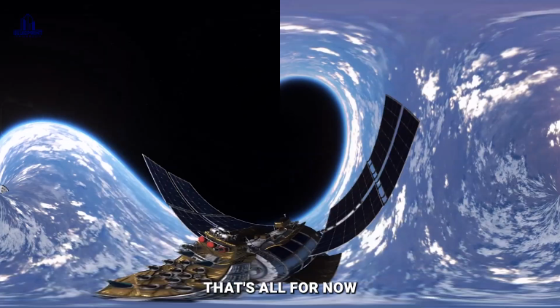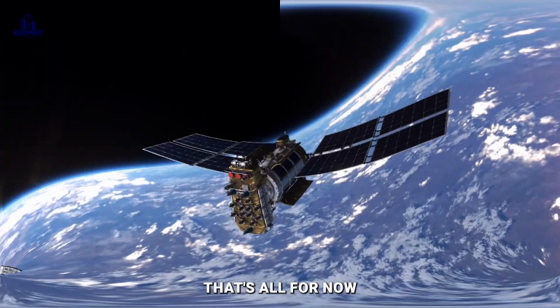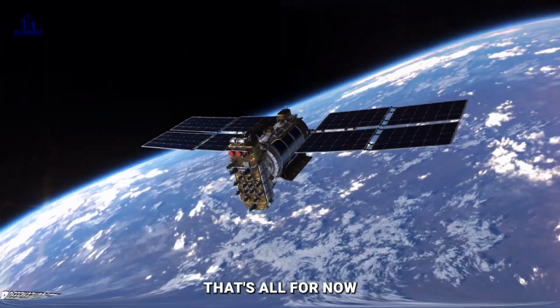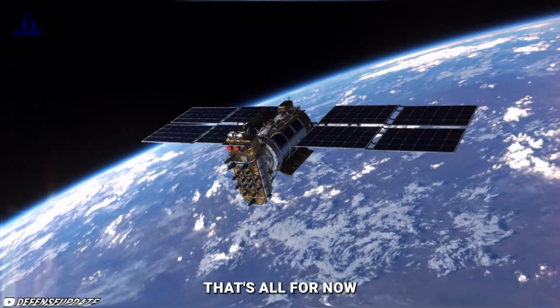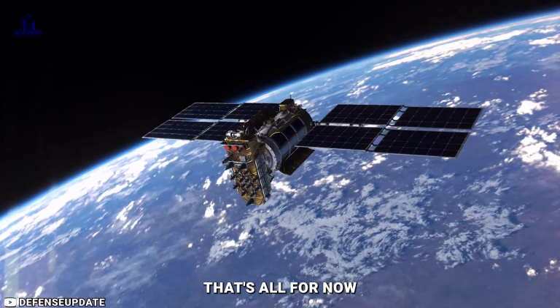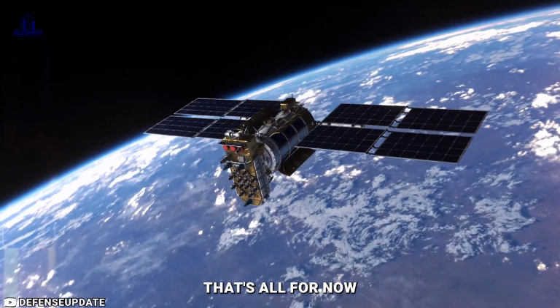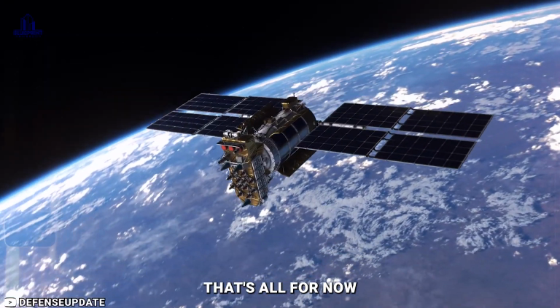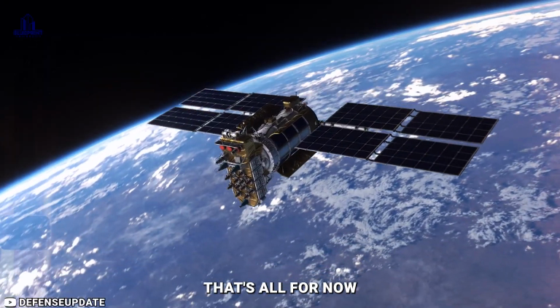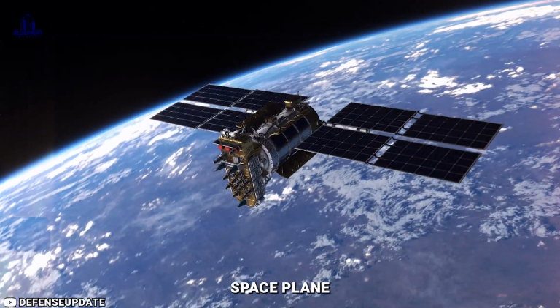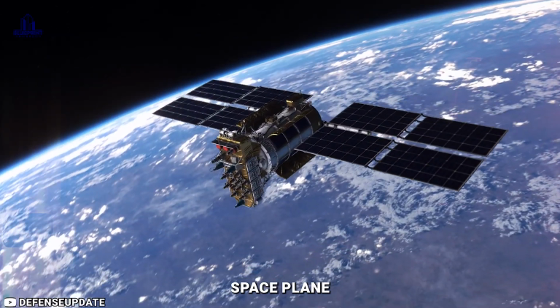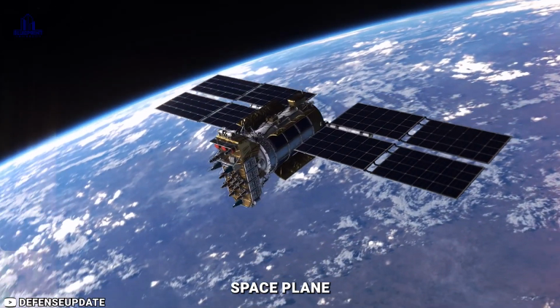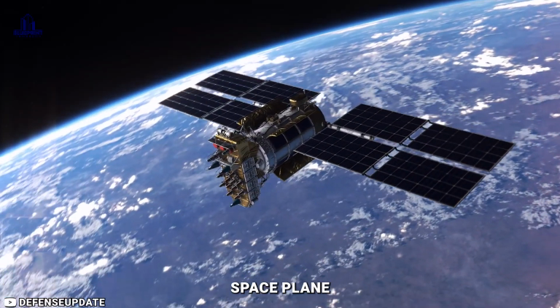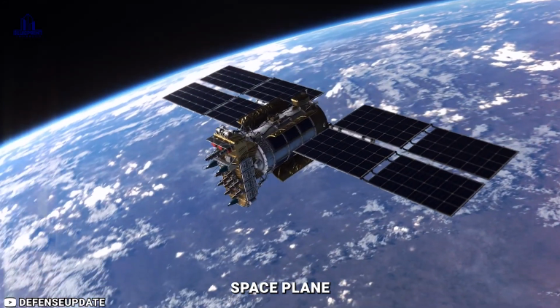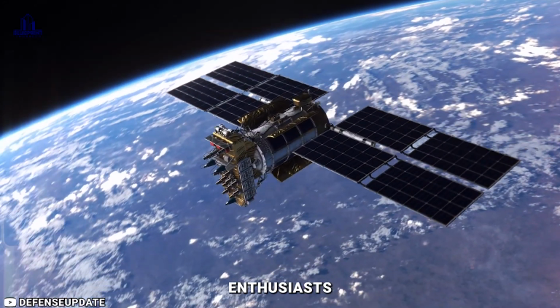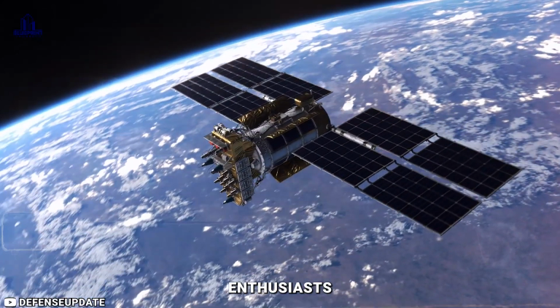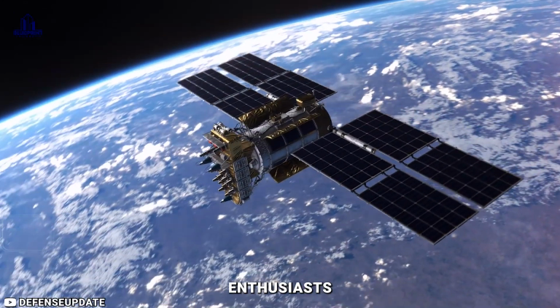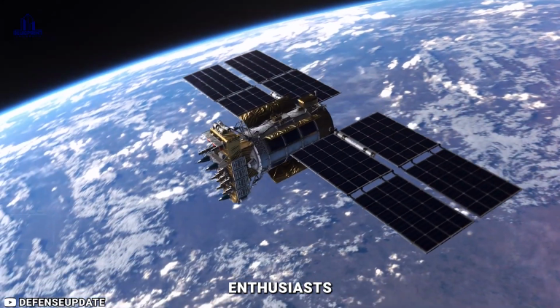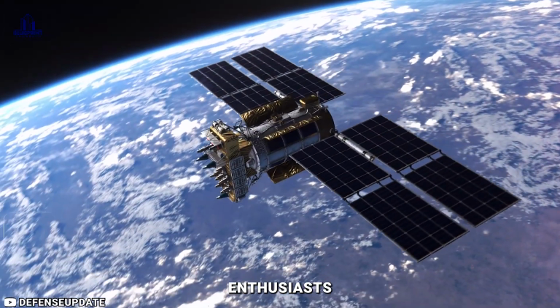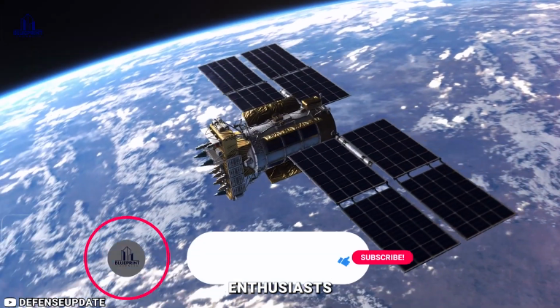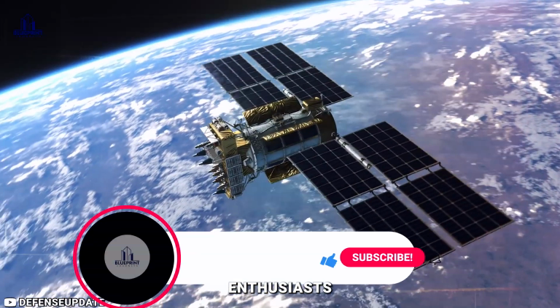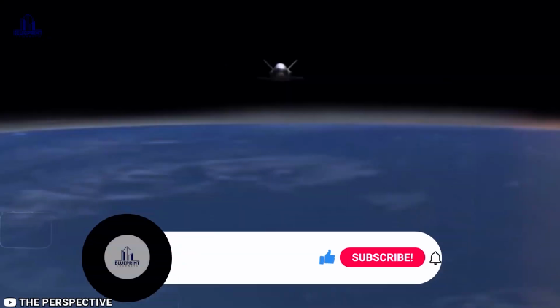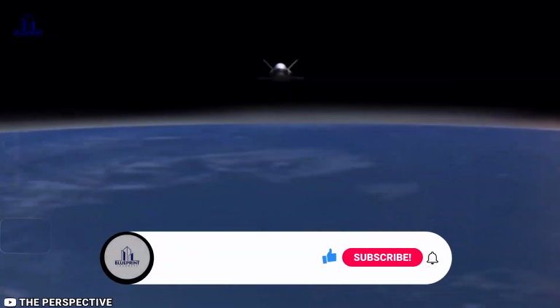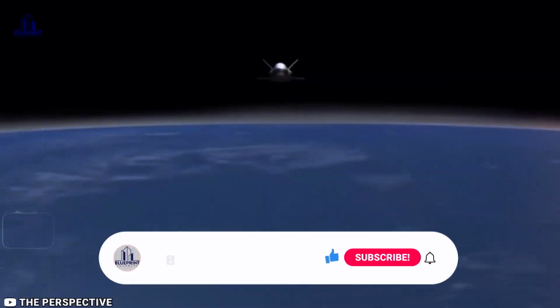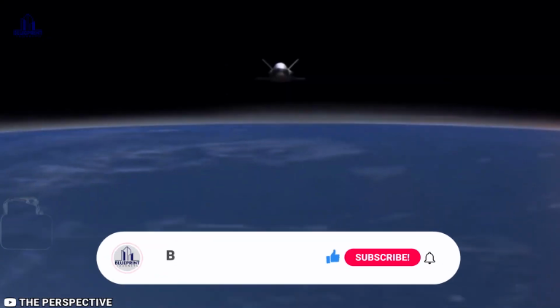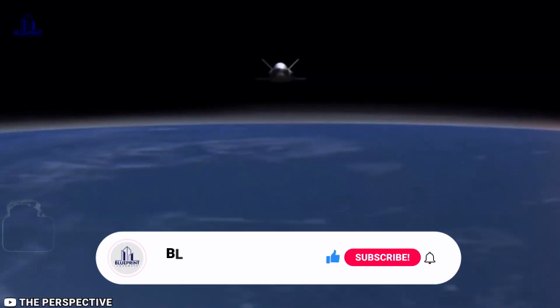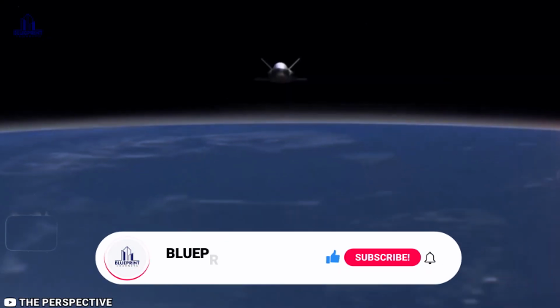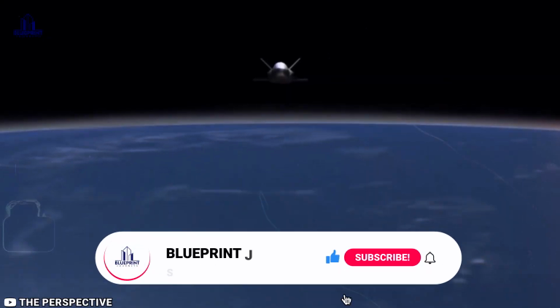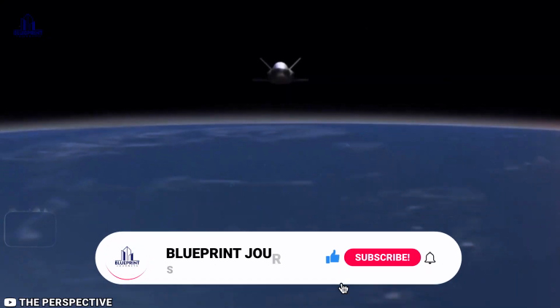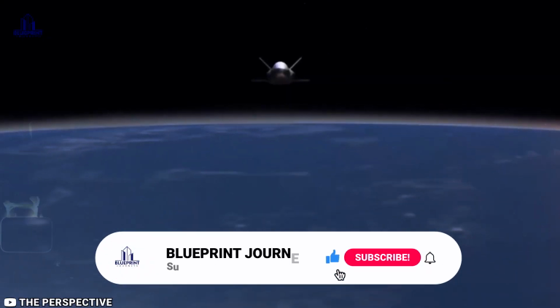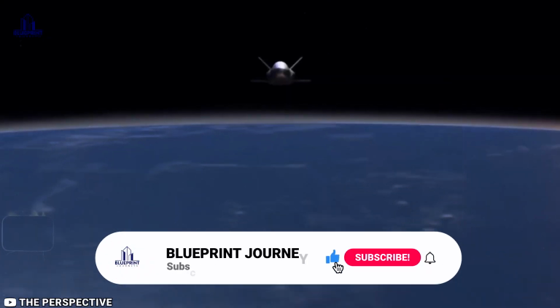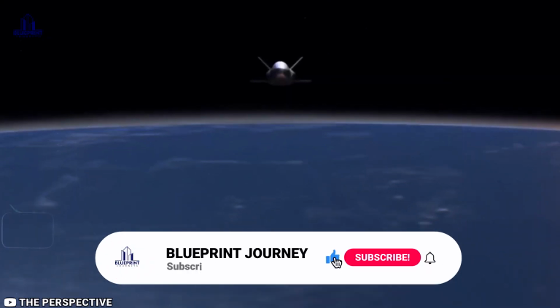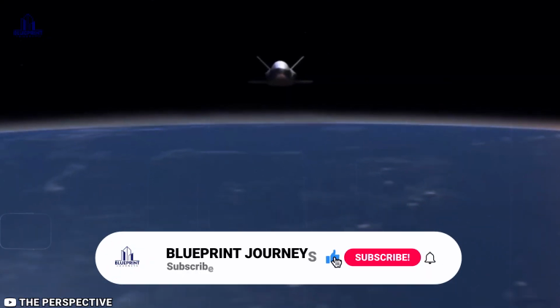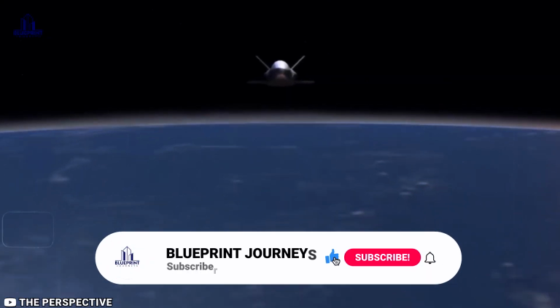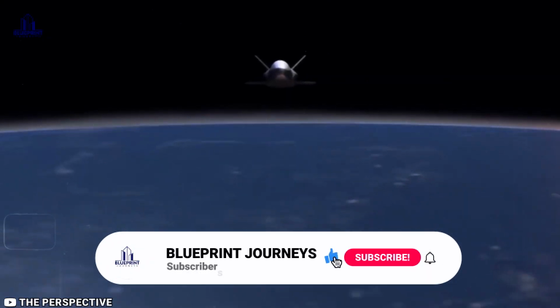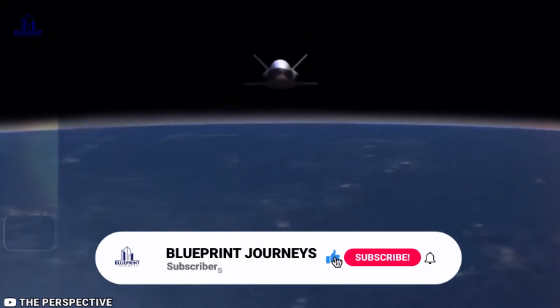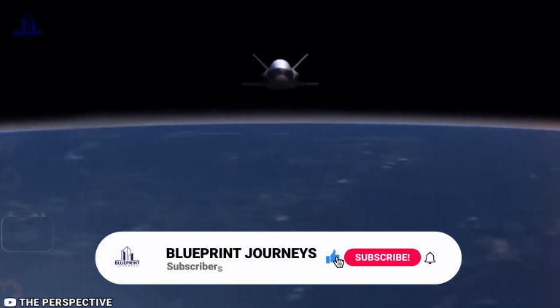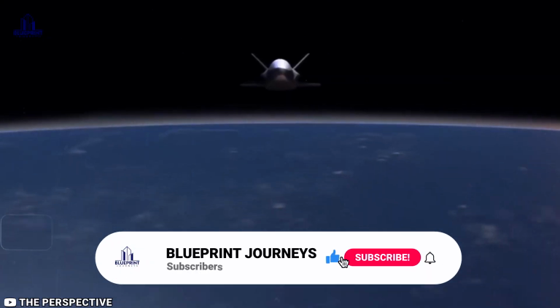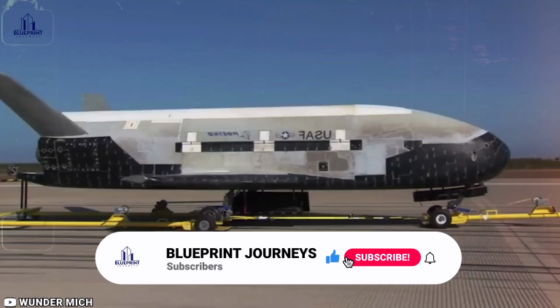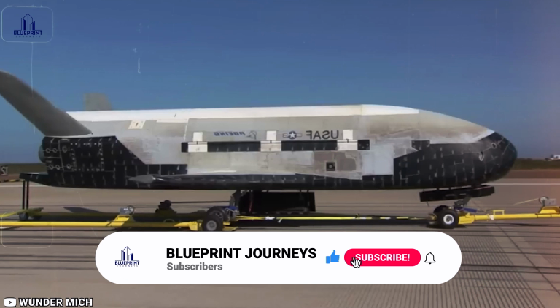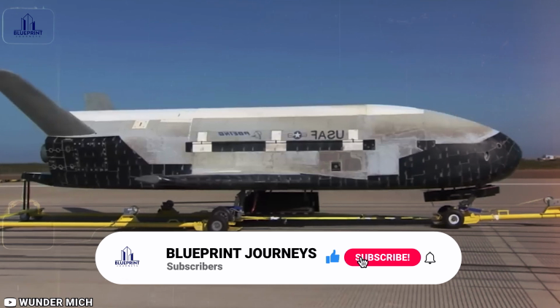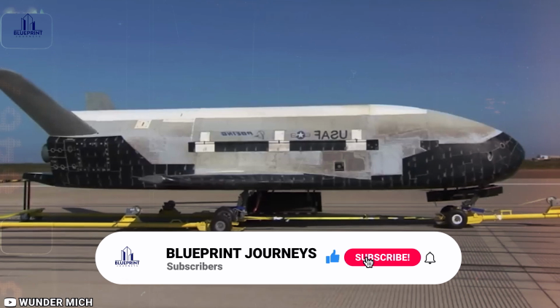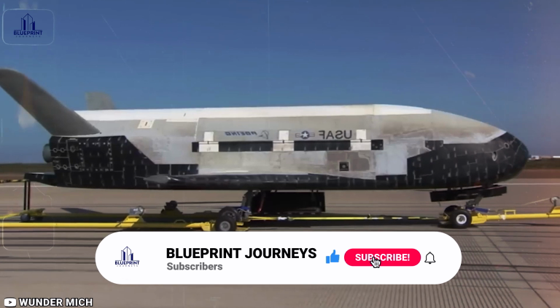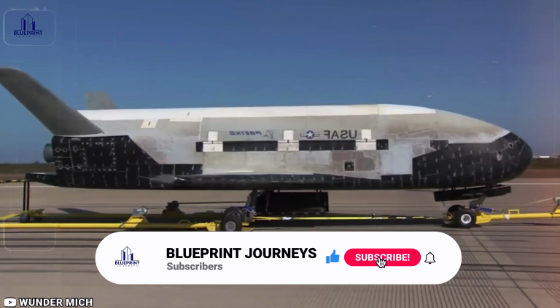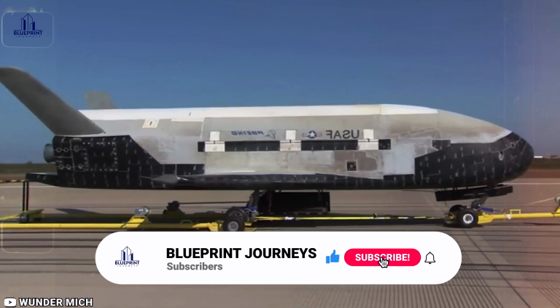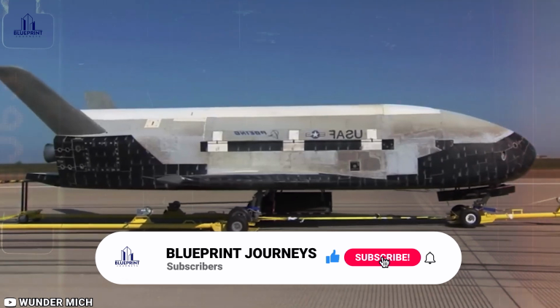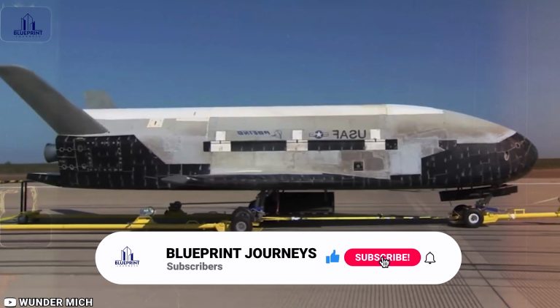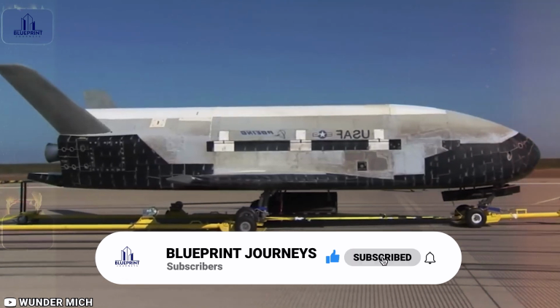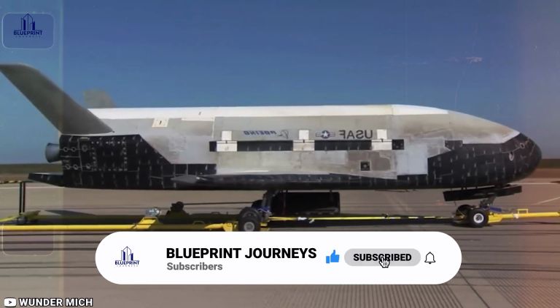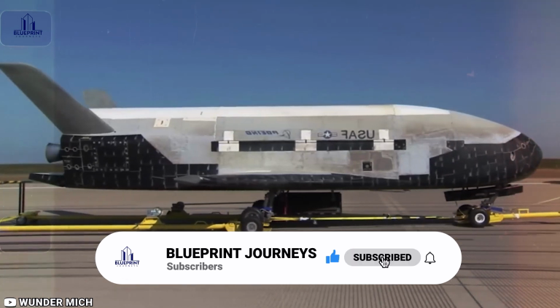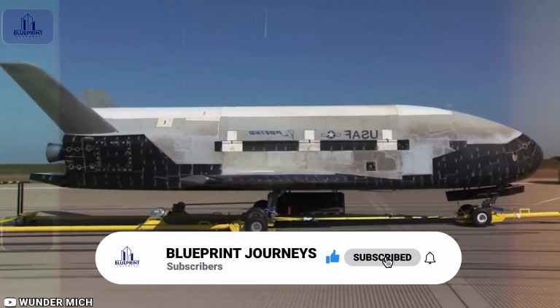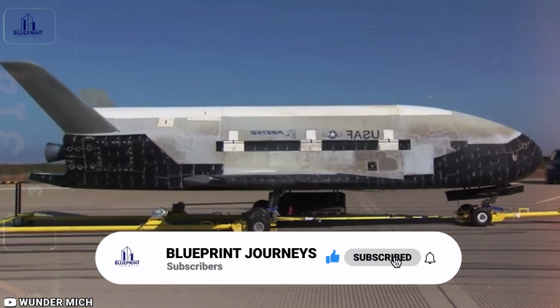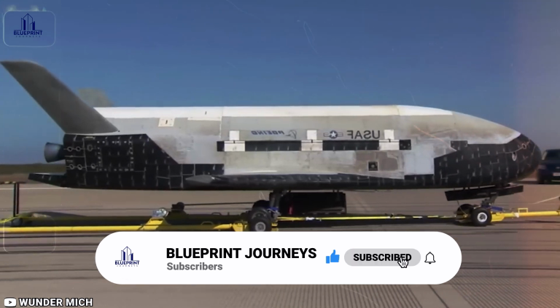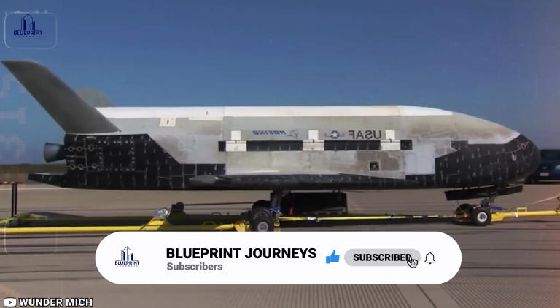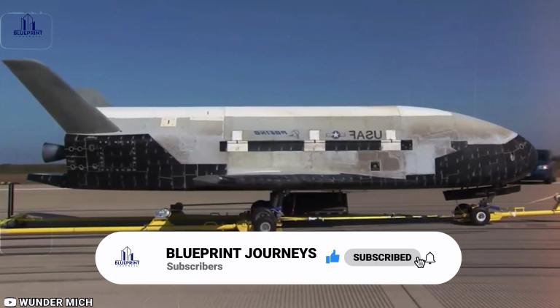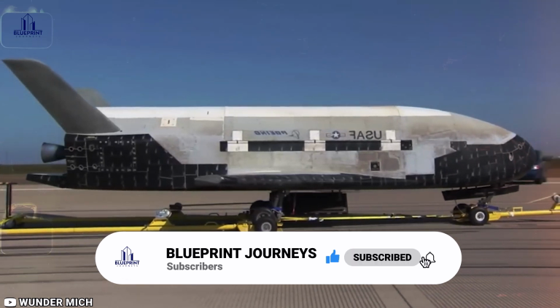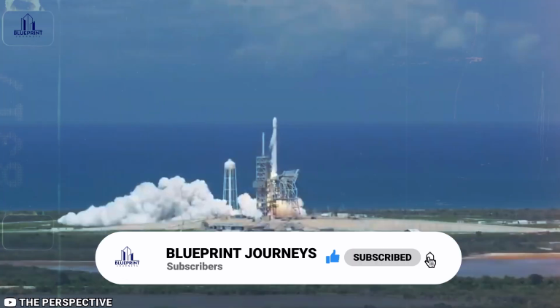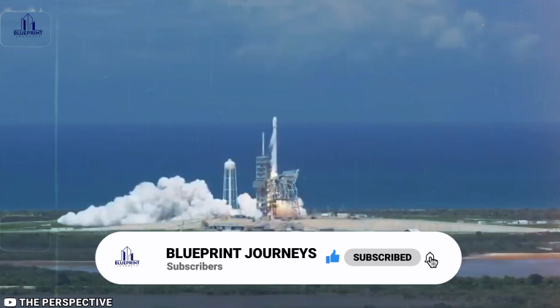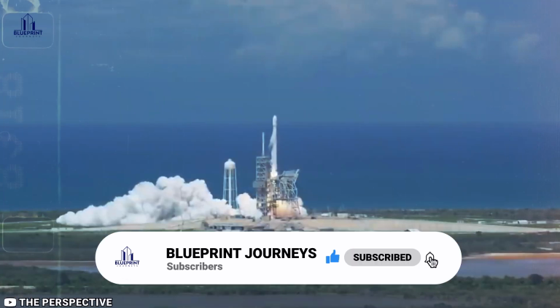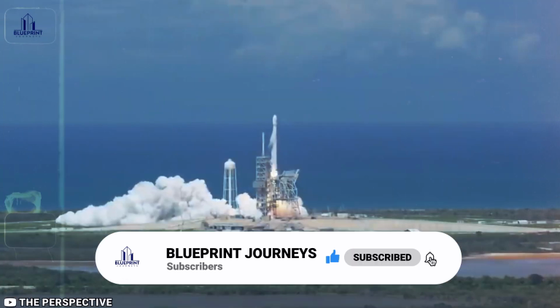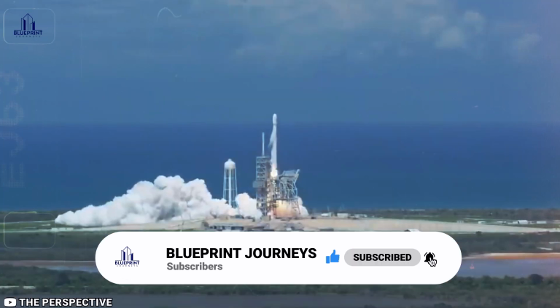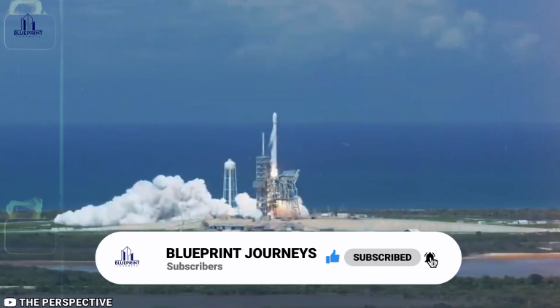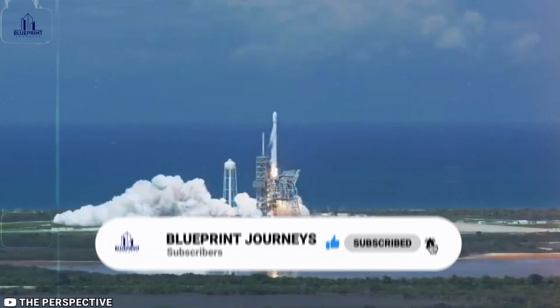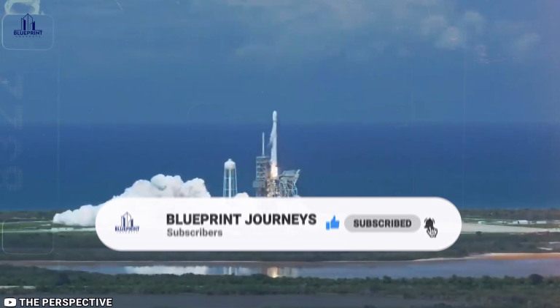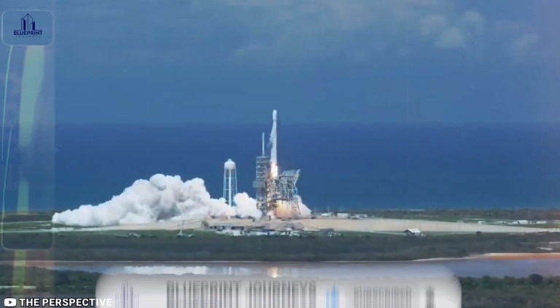That's all for now. We appreciate you visiting our channel. Remember to like, subscribe, and share your thoughts with us on this topic.